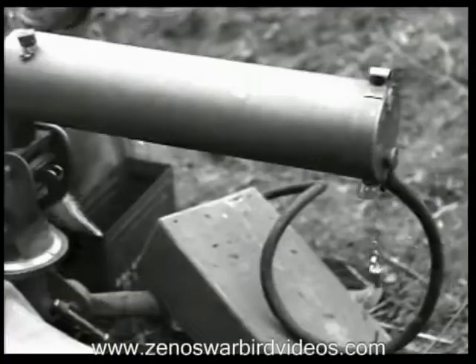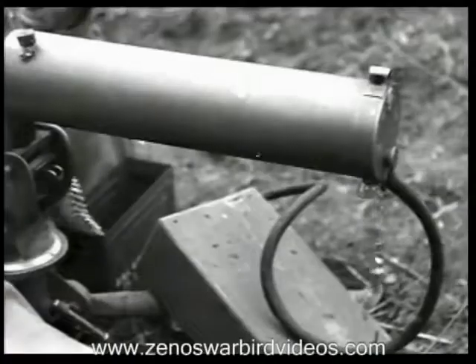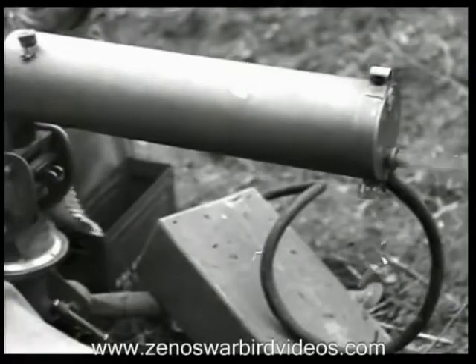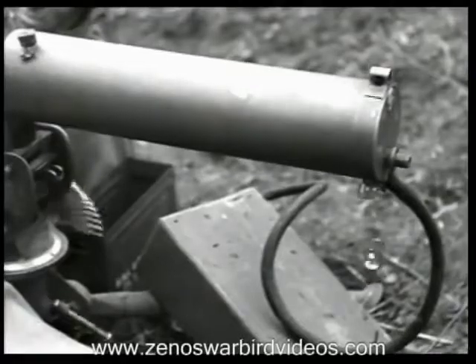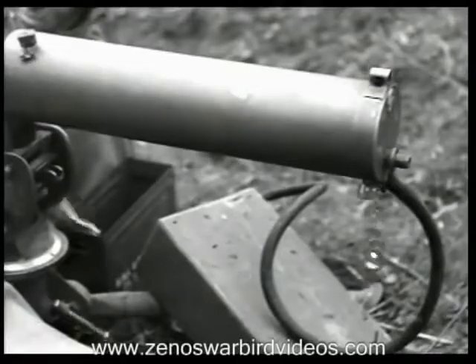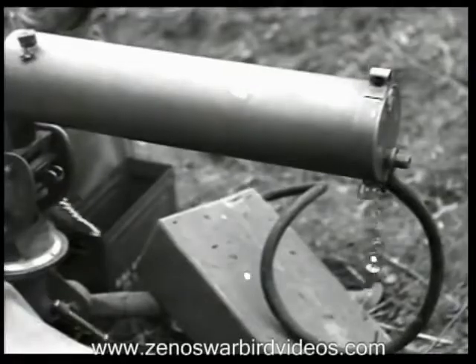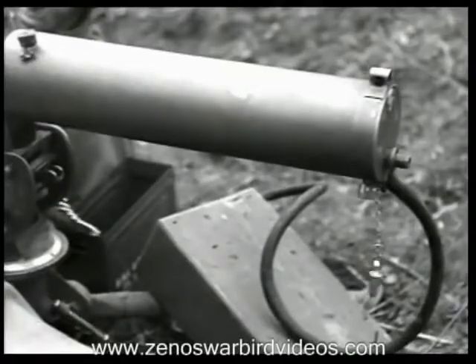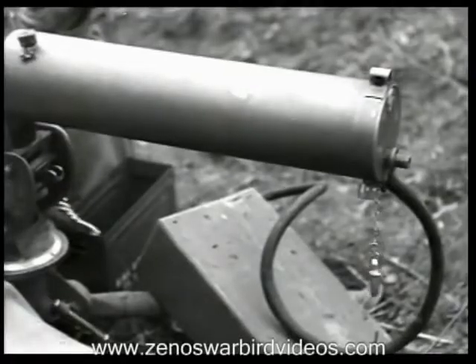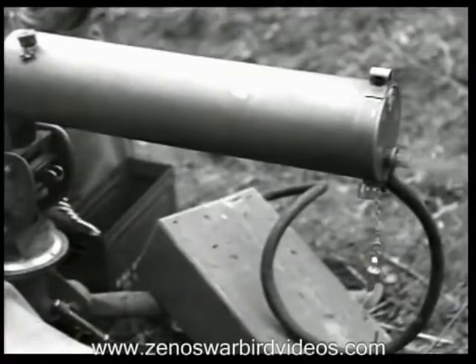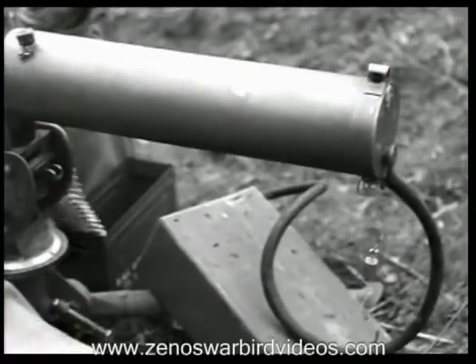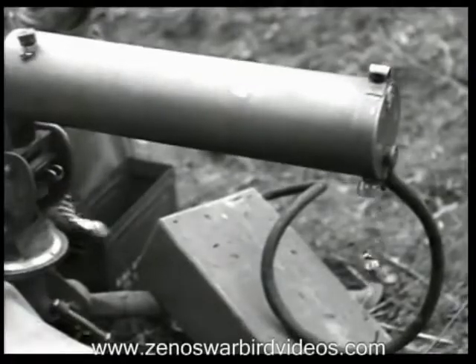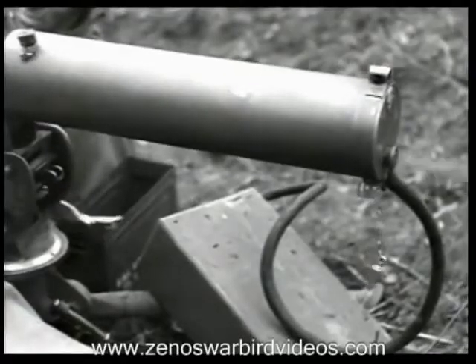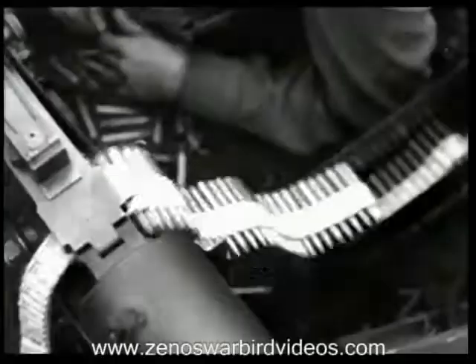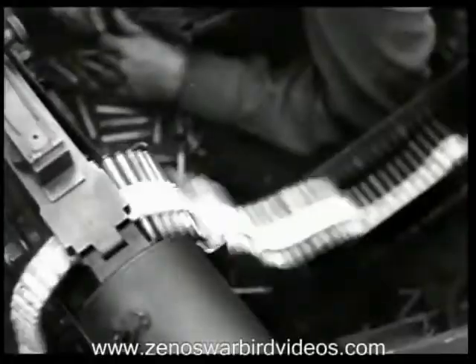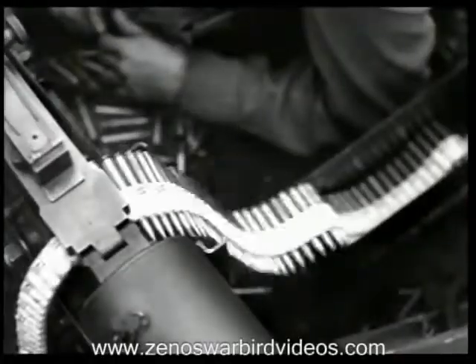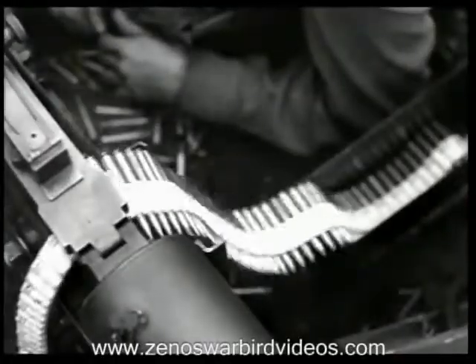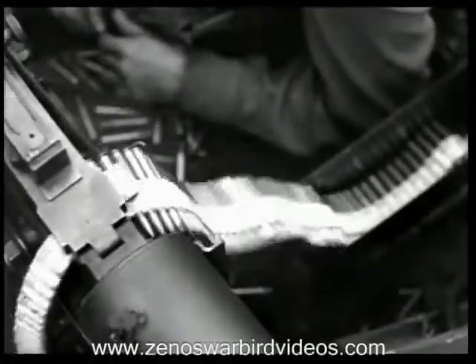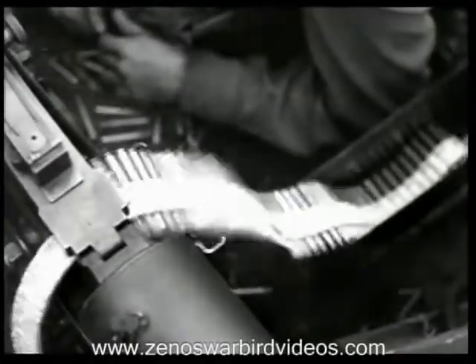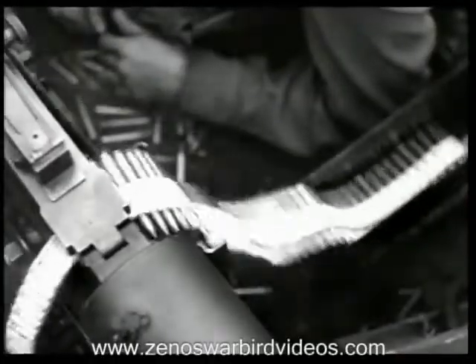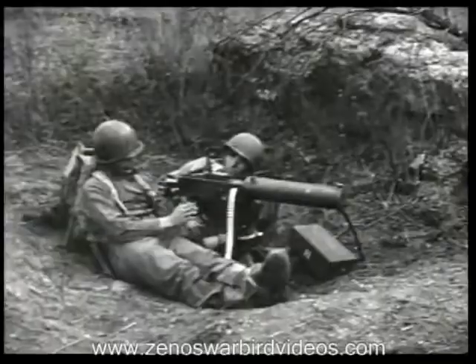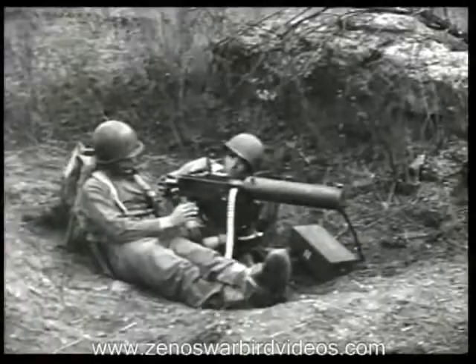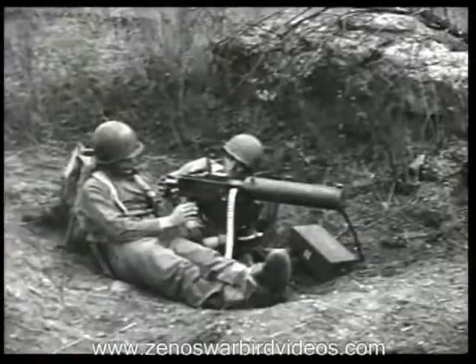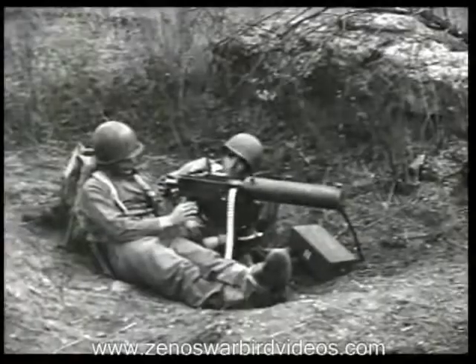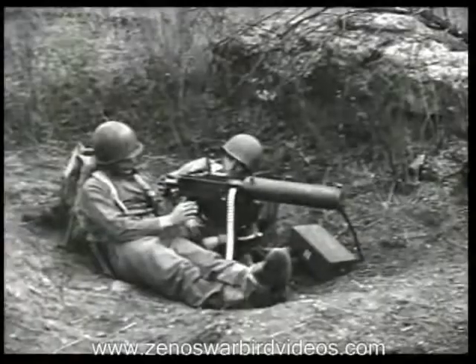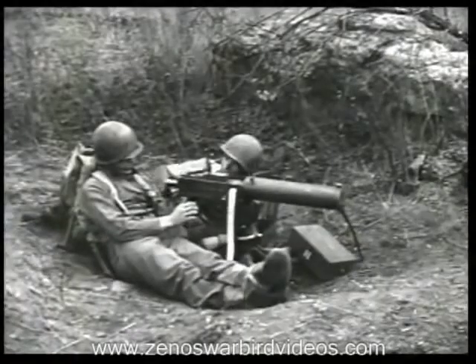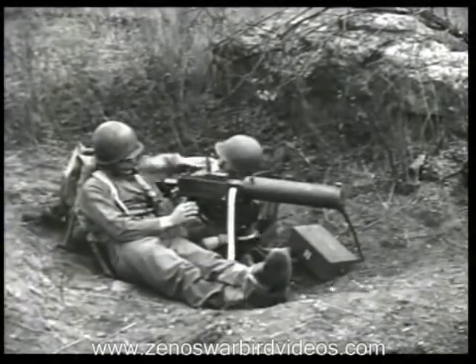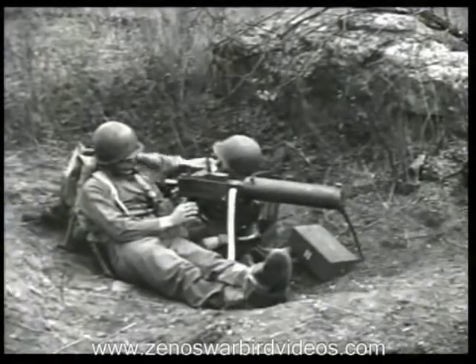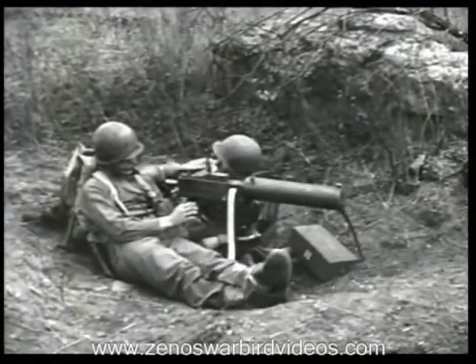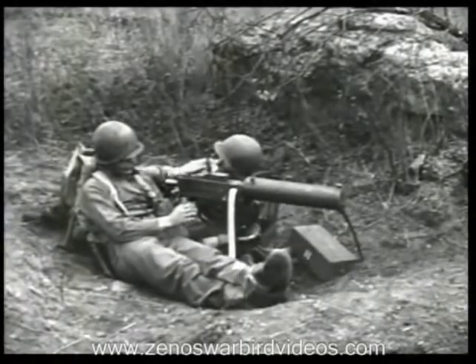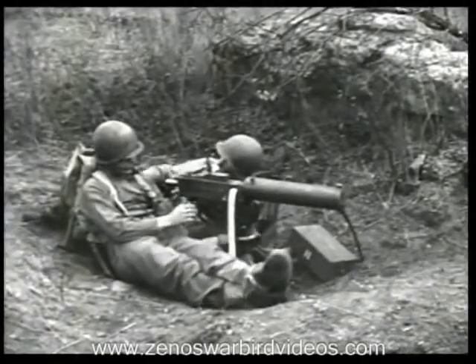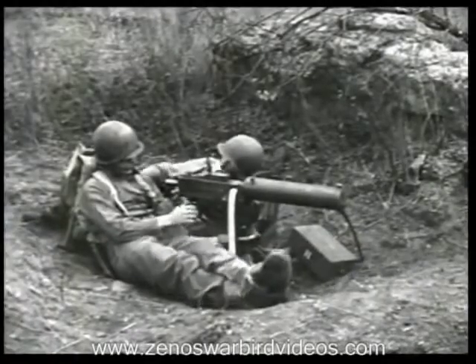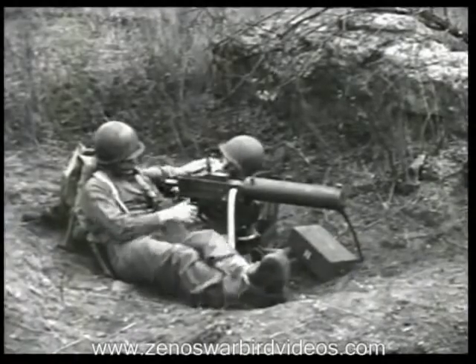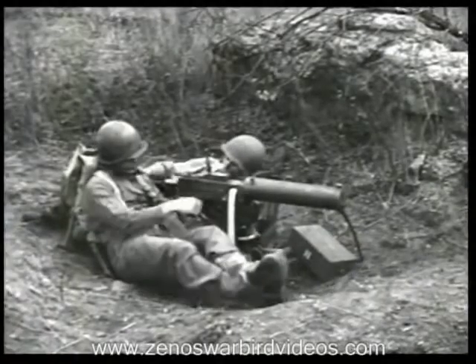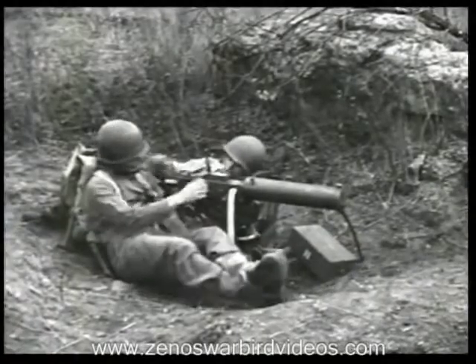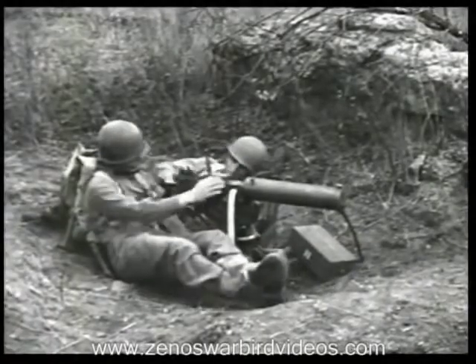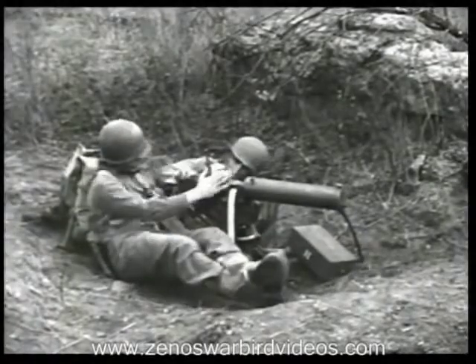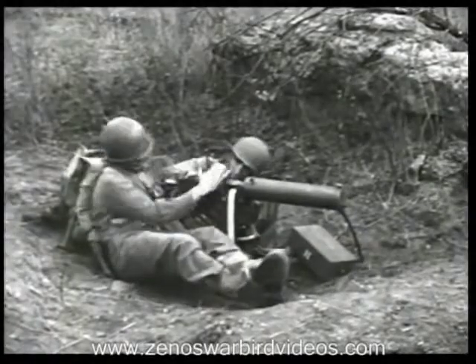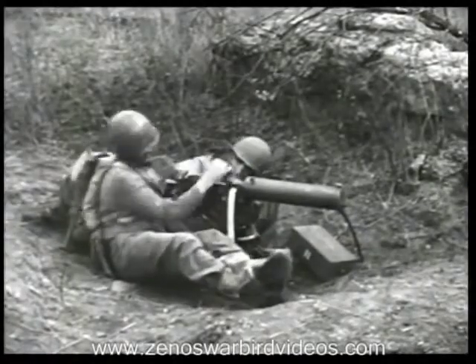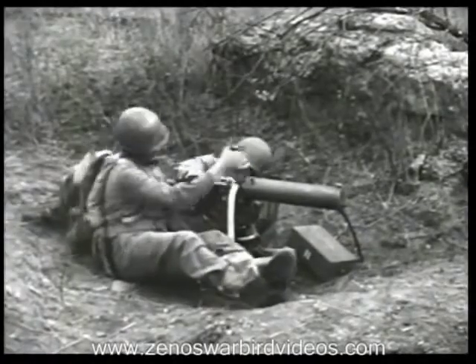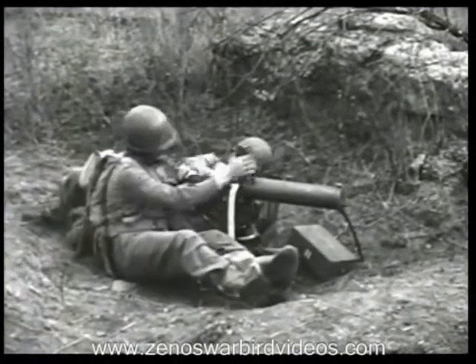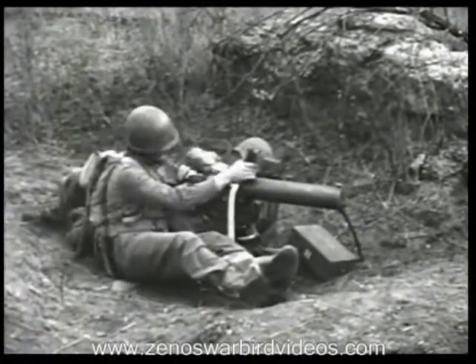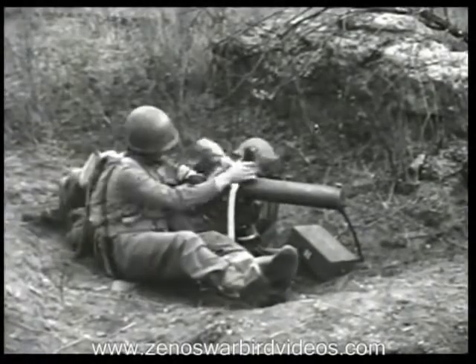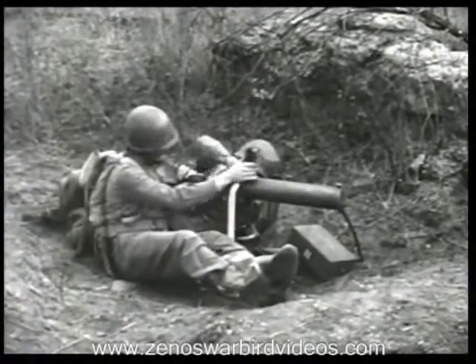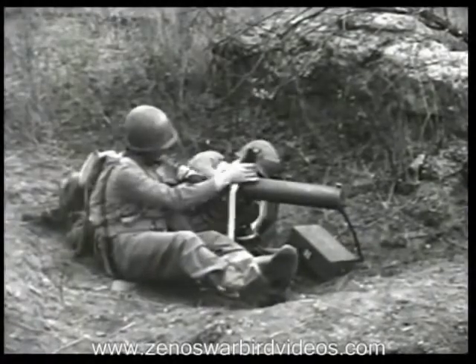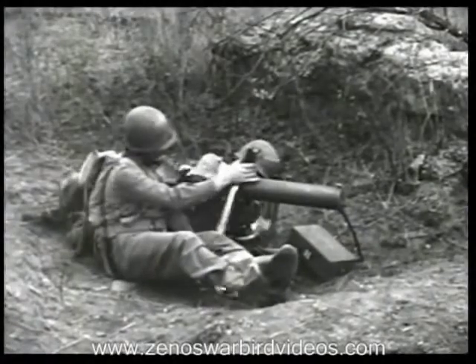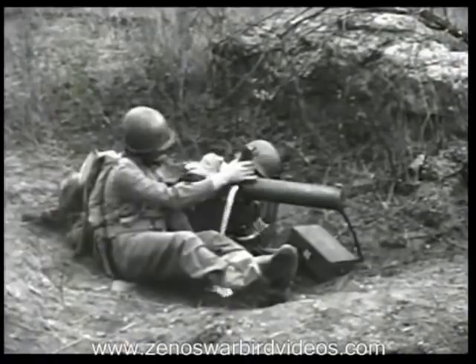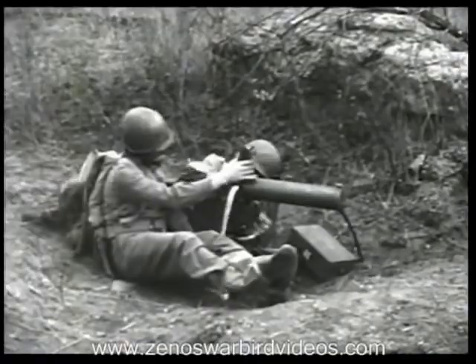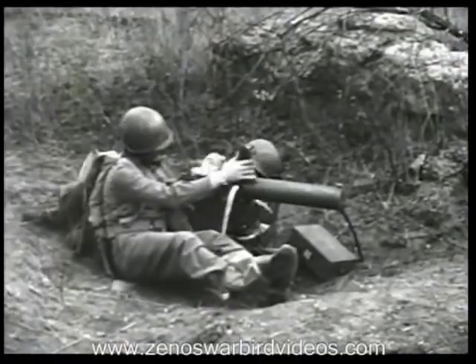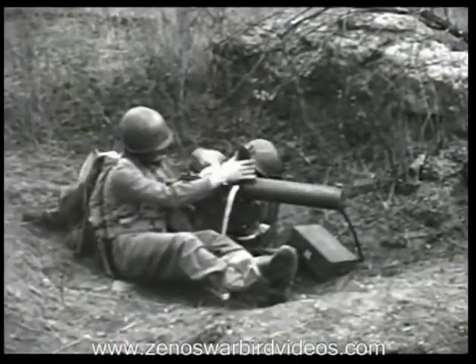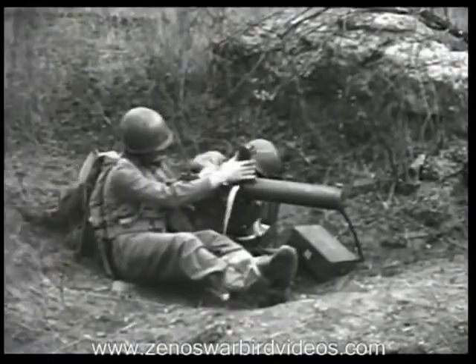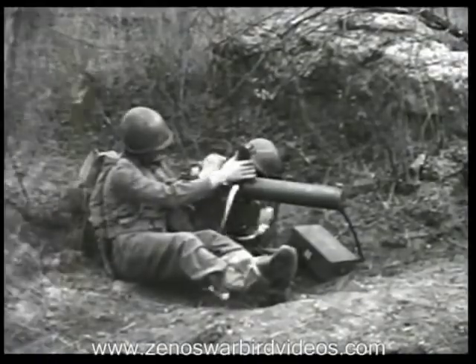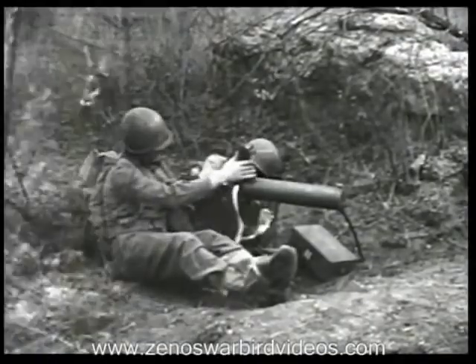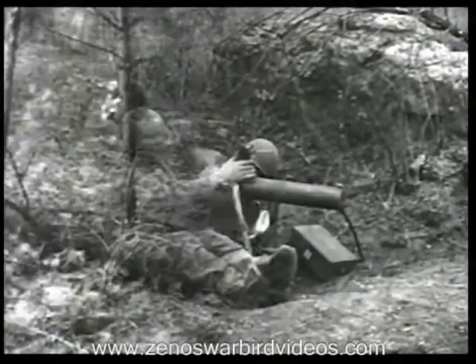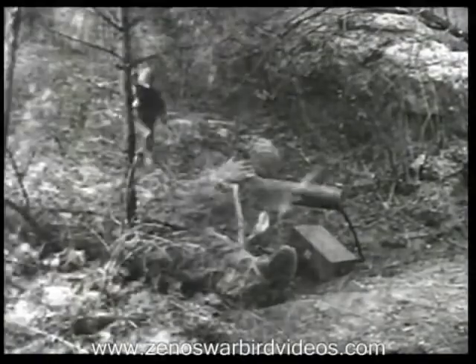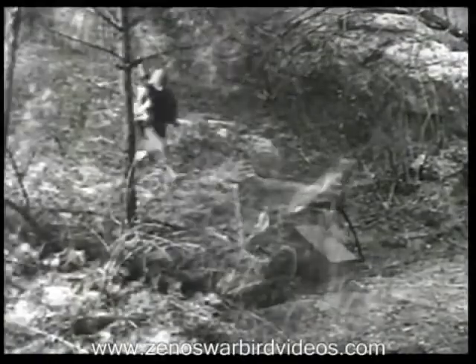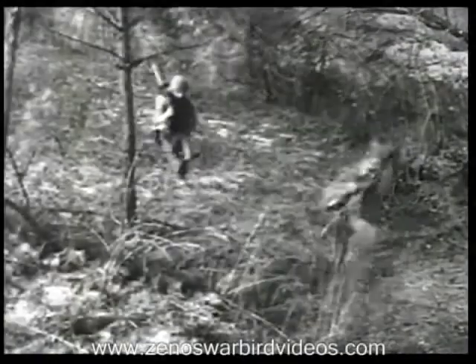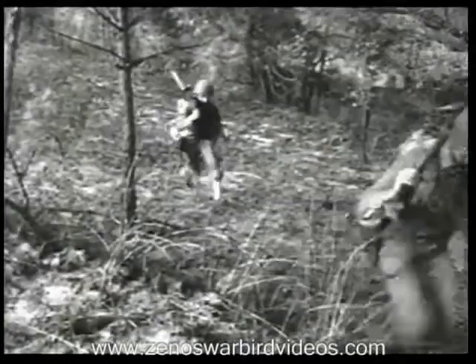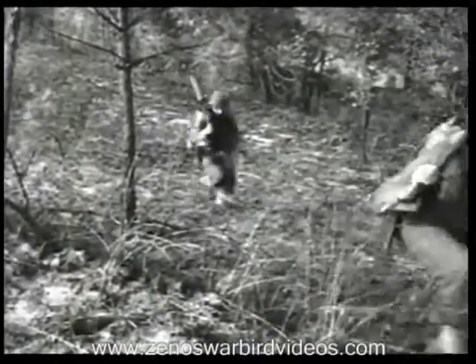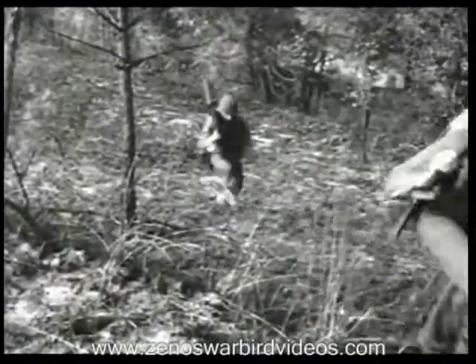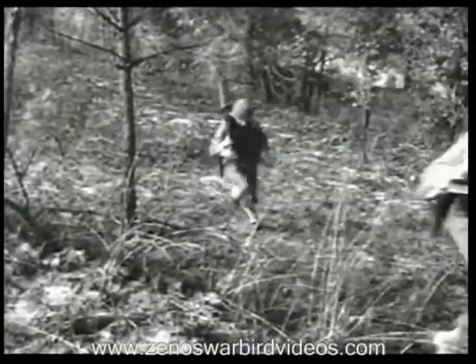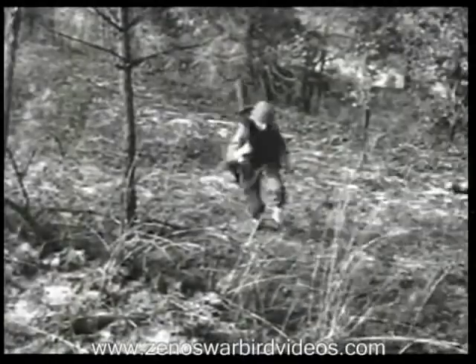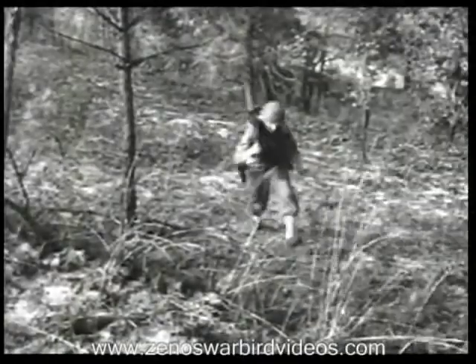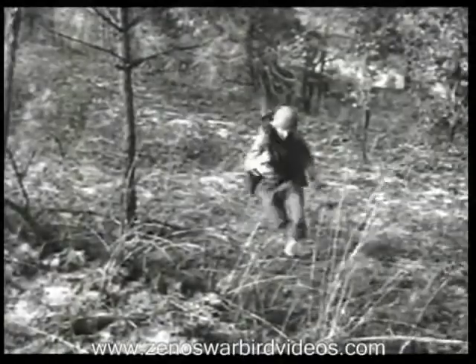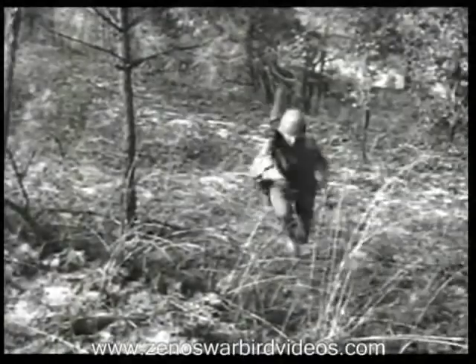It's a water-cooled, belt-fed, crew-served weapon. Rugged, yet light enough to be carried easily by hand for short distances.